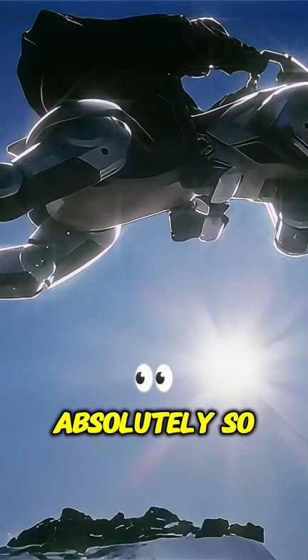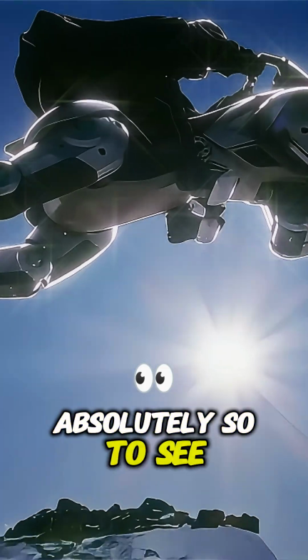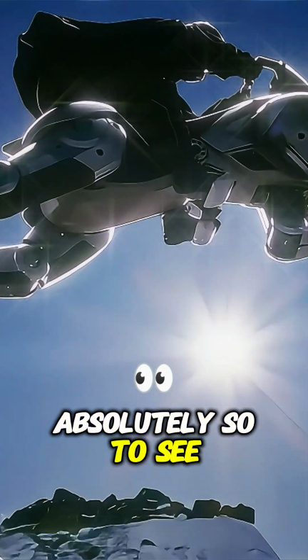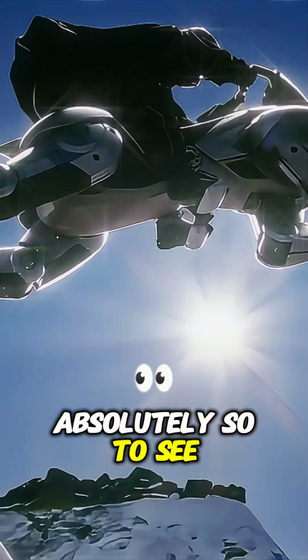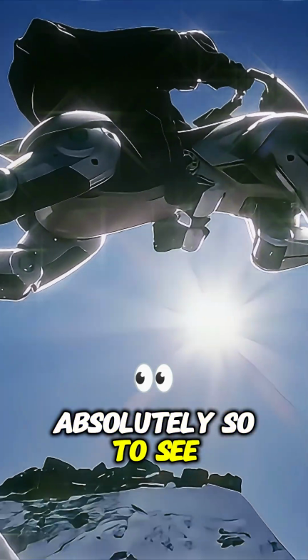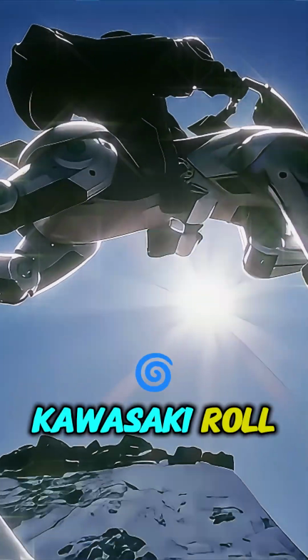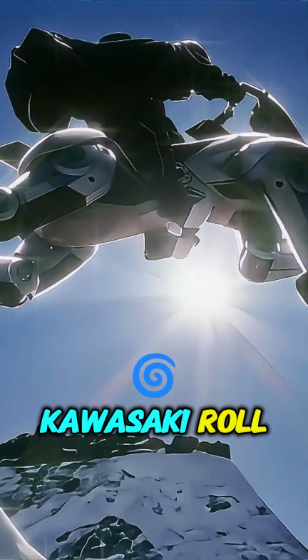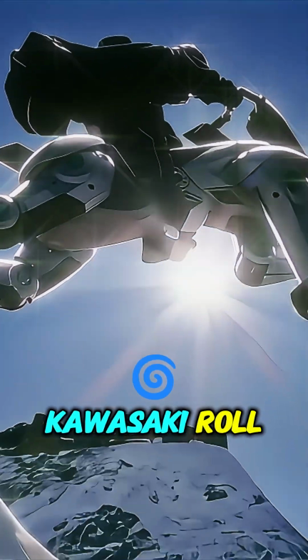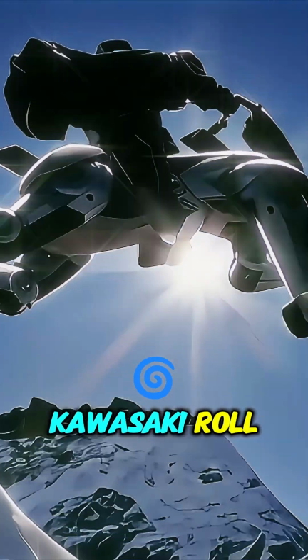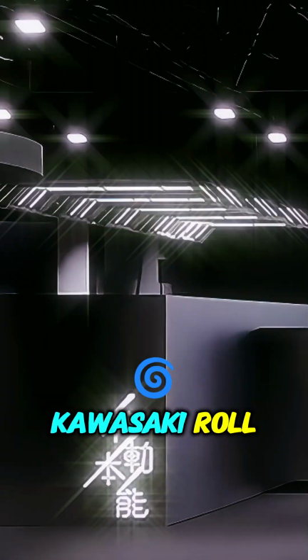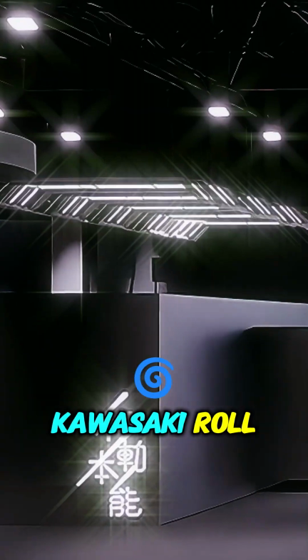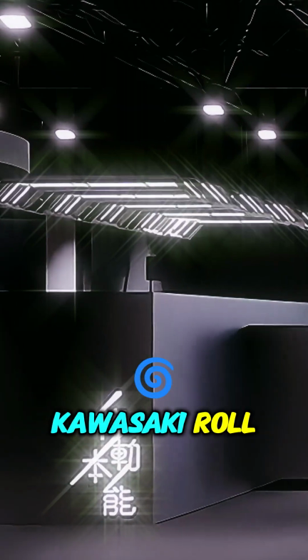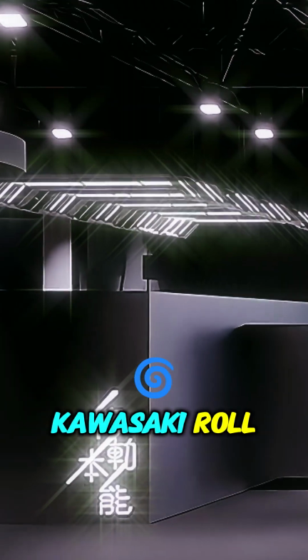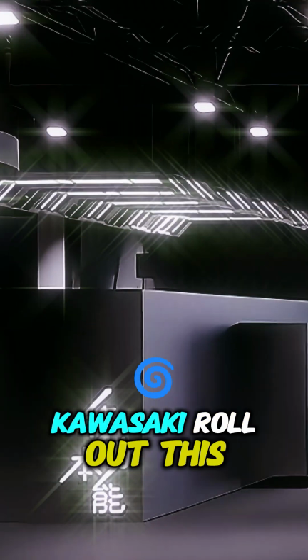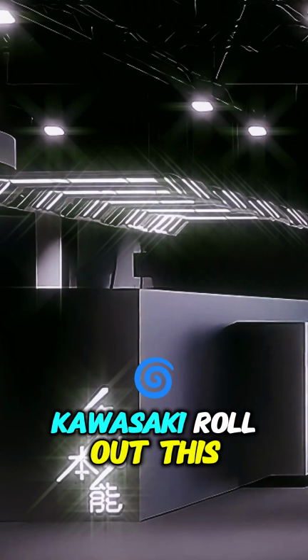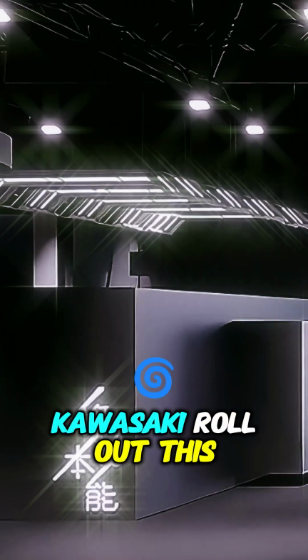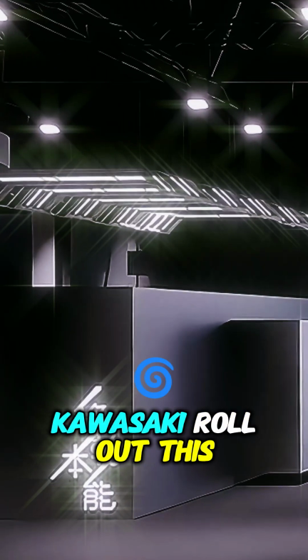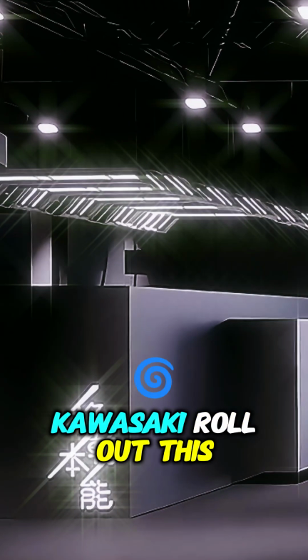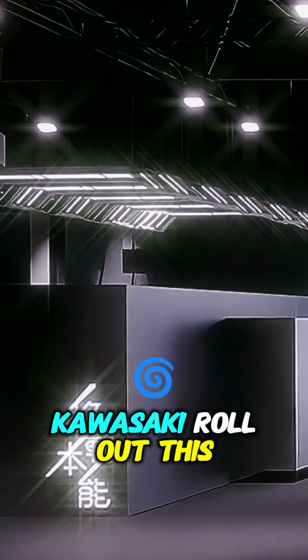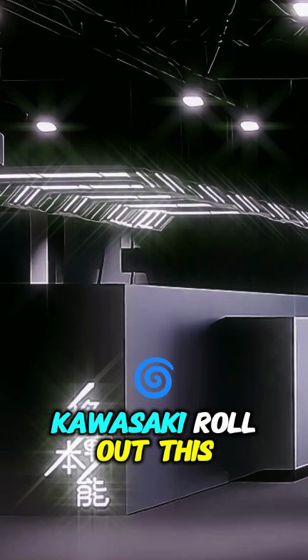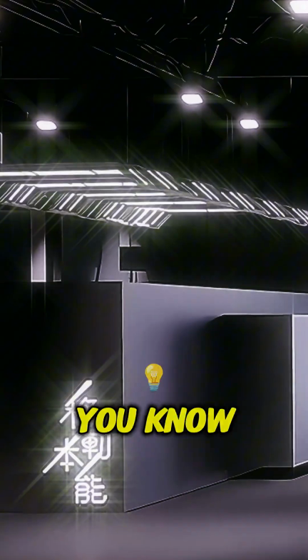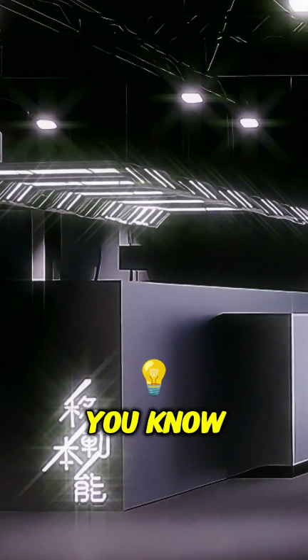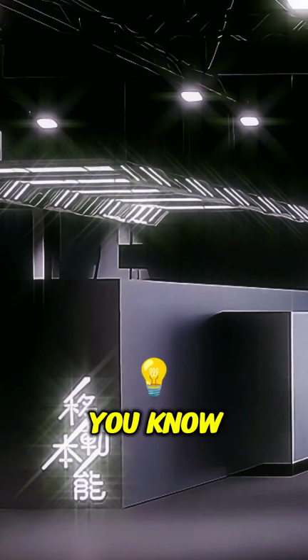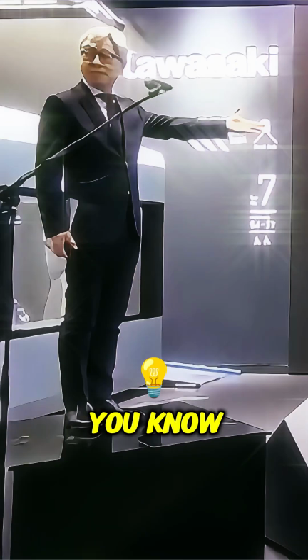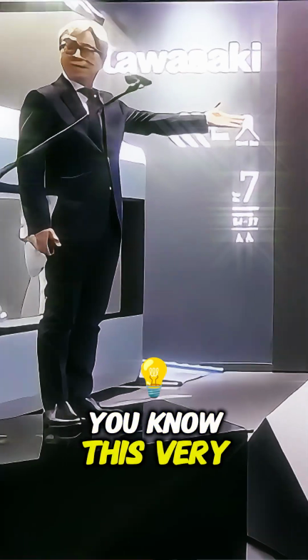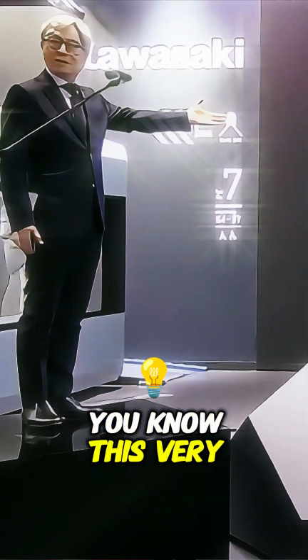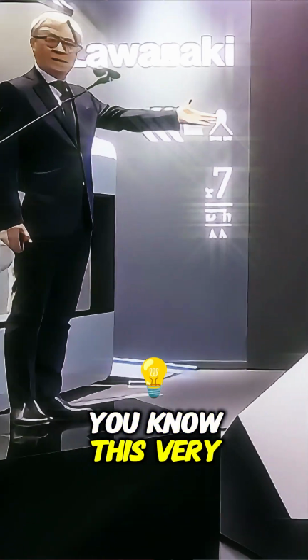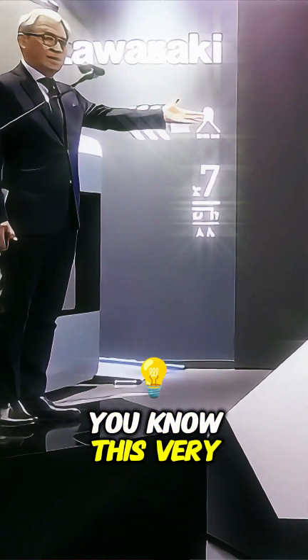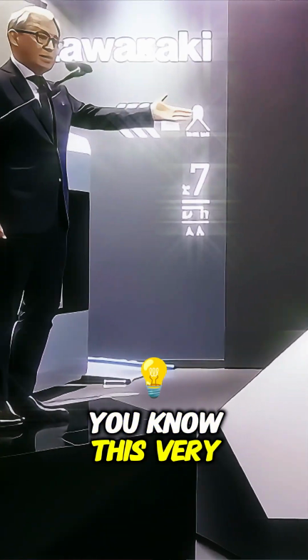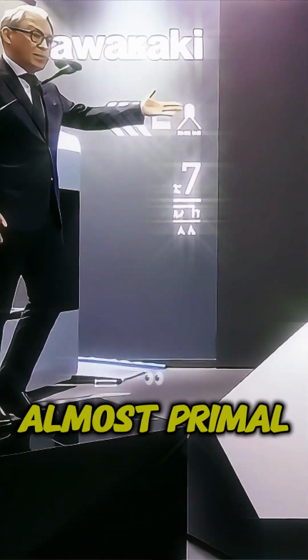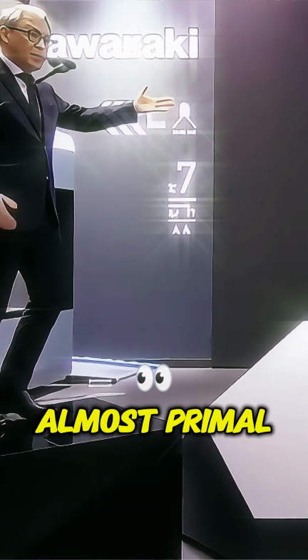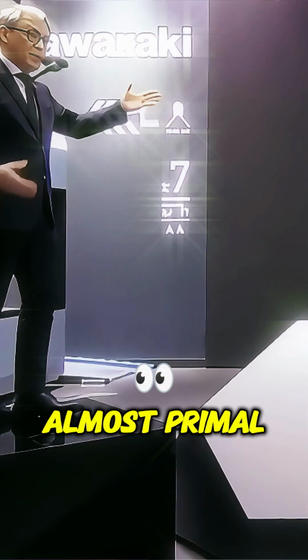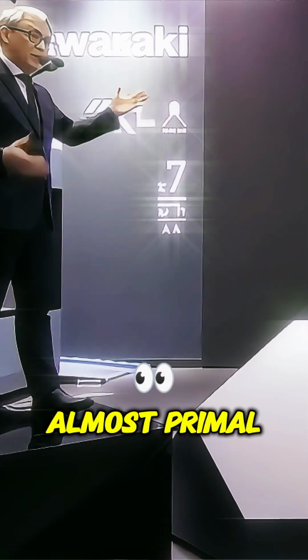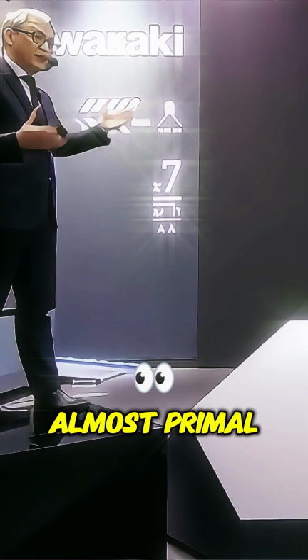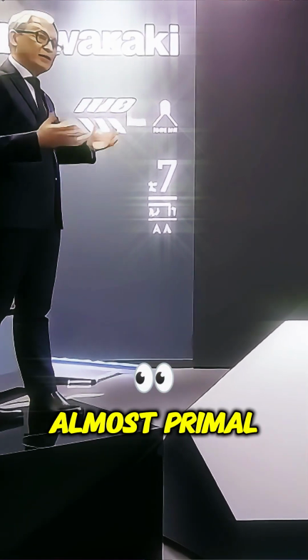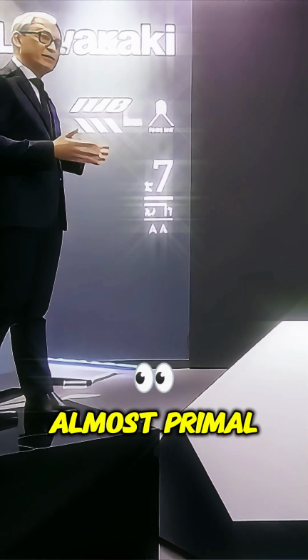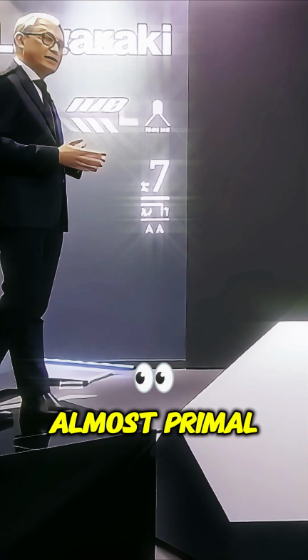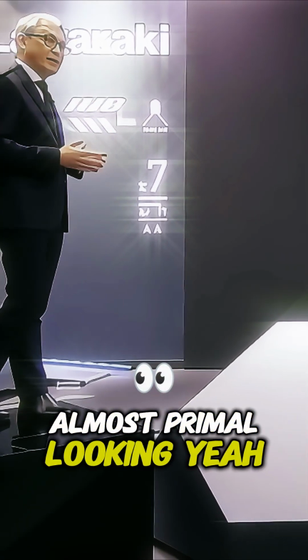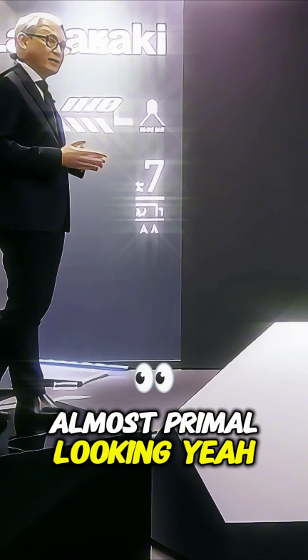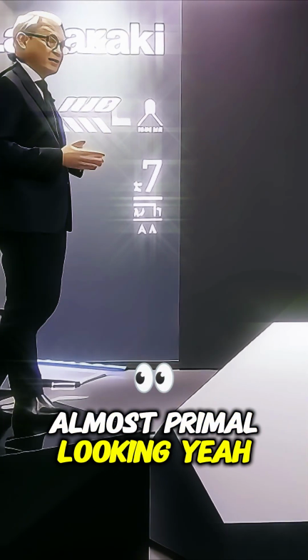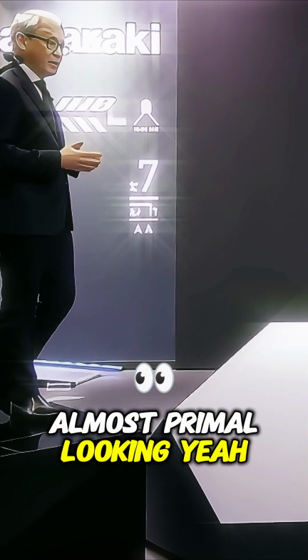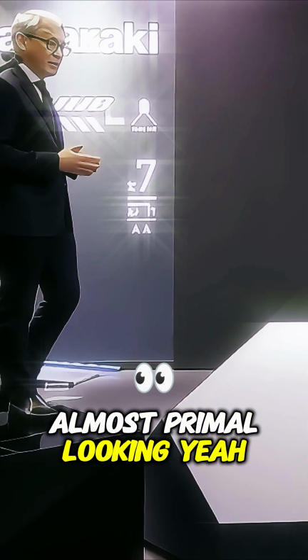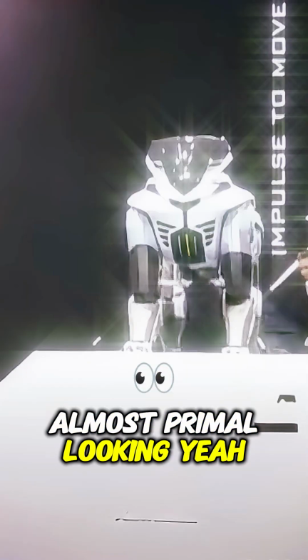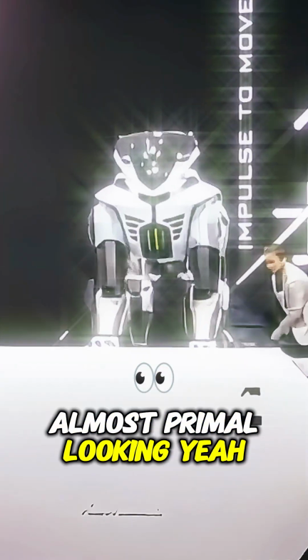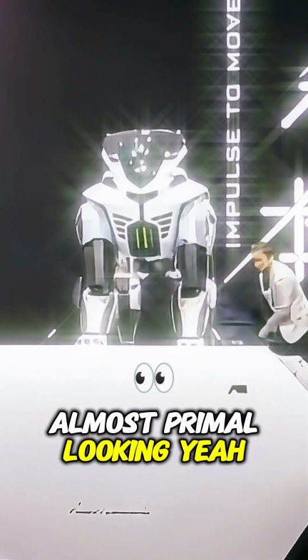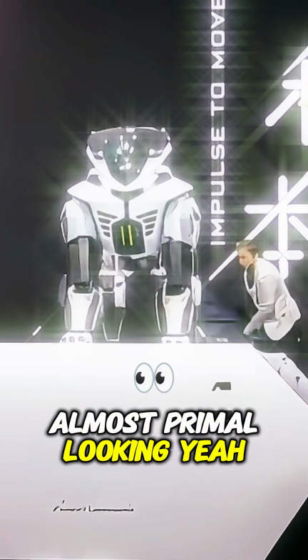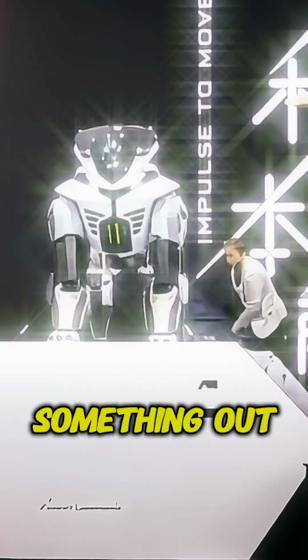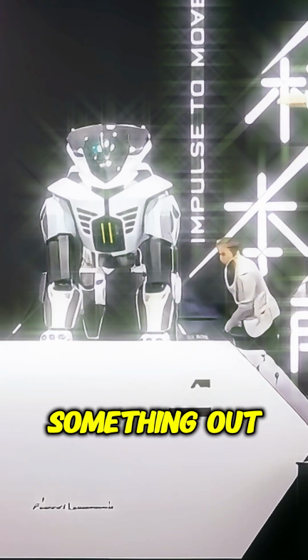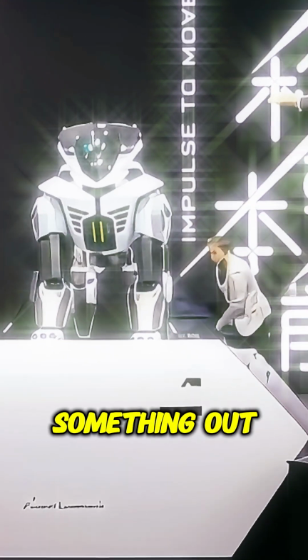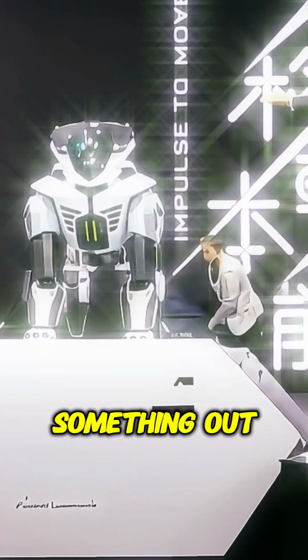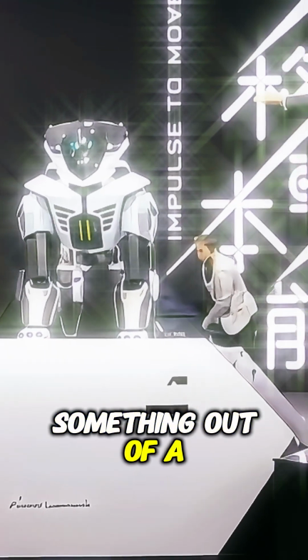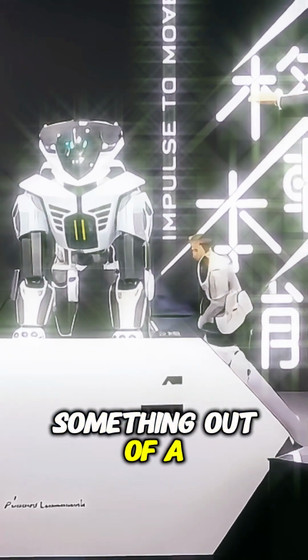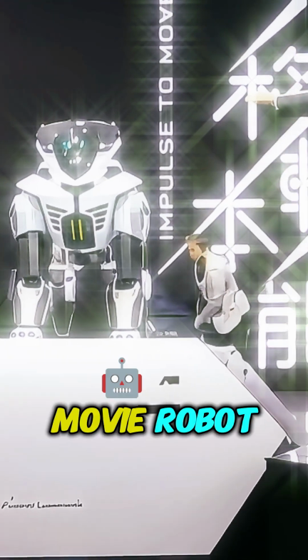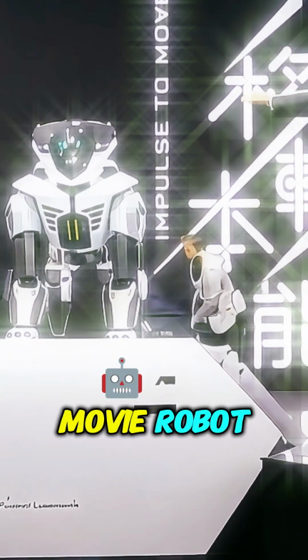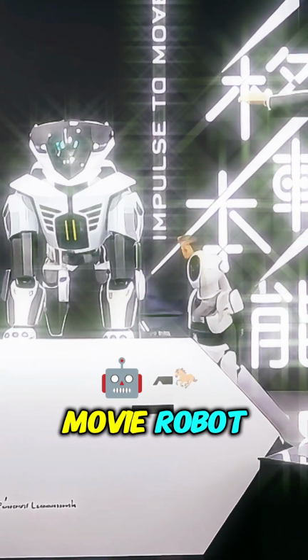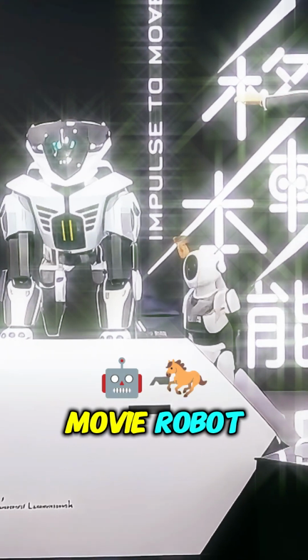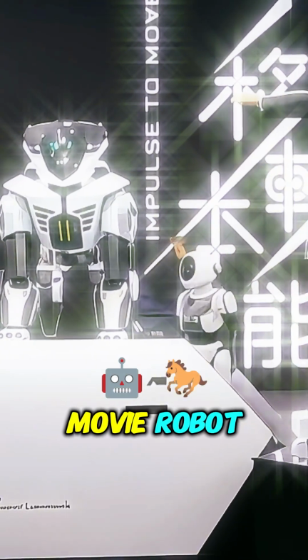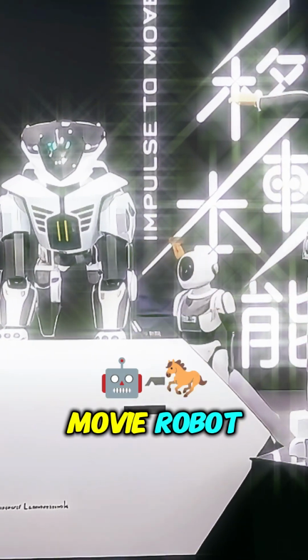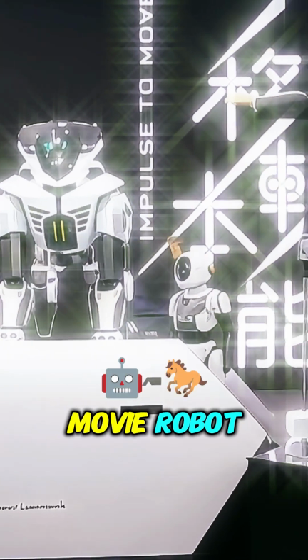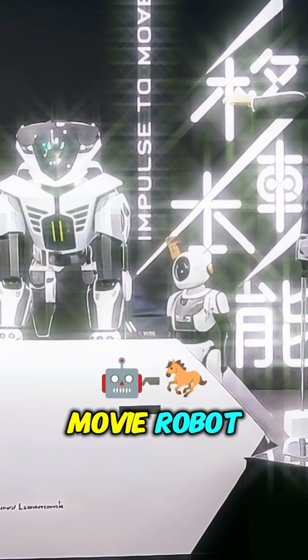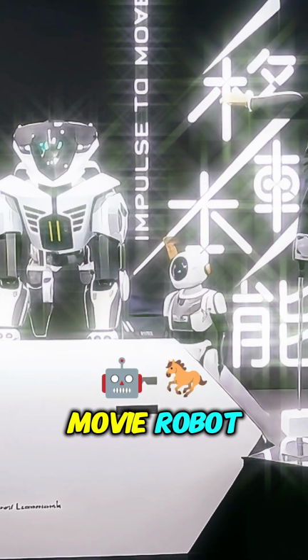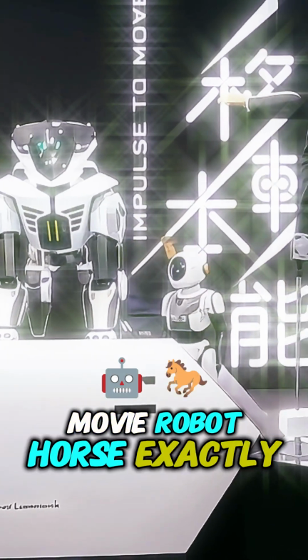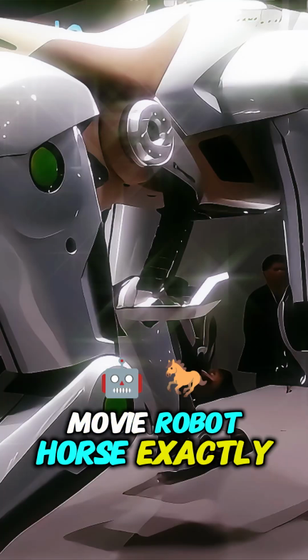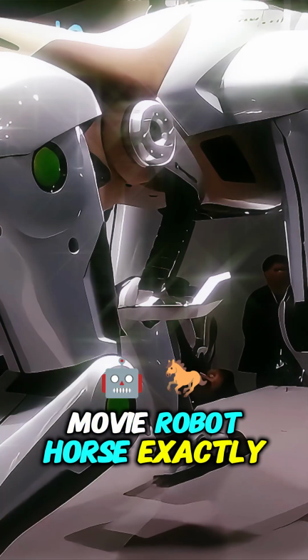So to see Kawasaki roll out this very almost primal-looking — yeah, something out of a movie — robot horse.